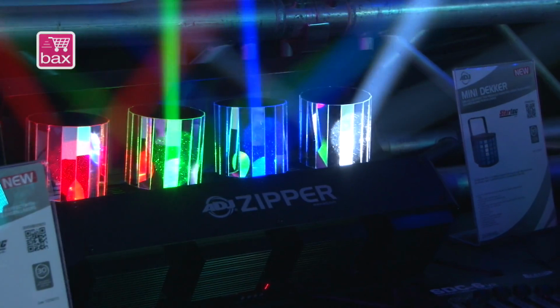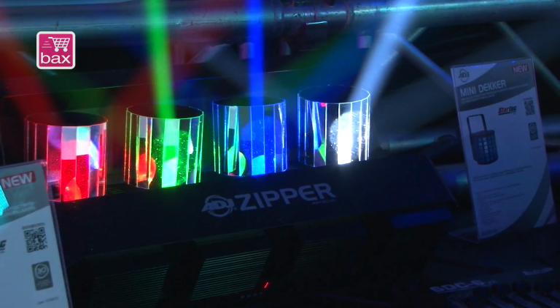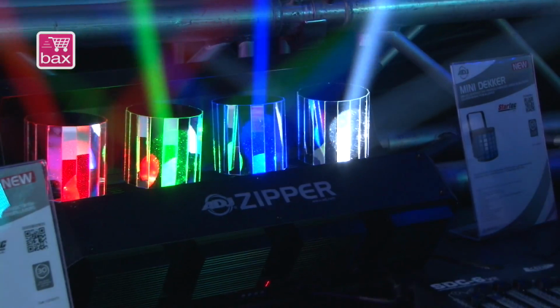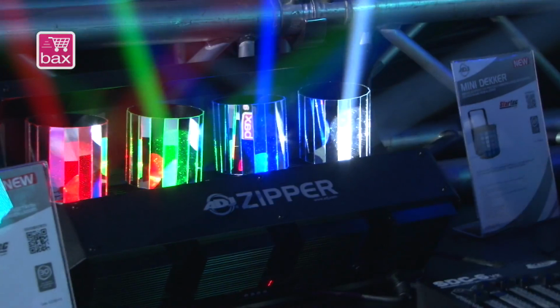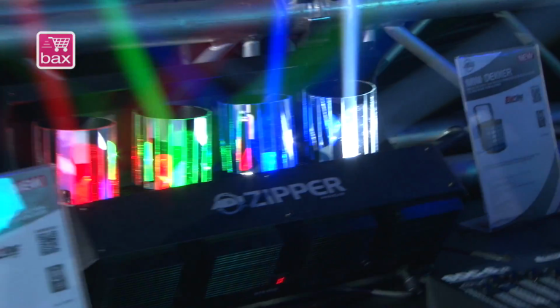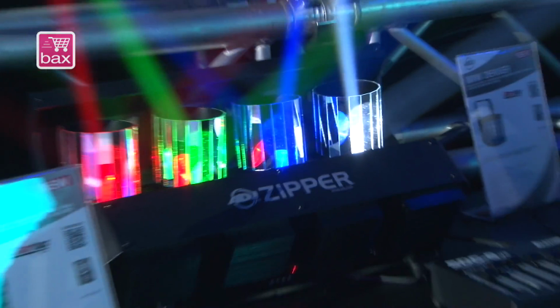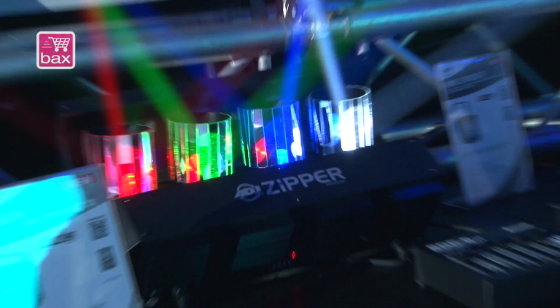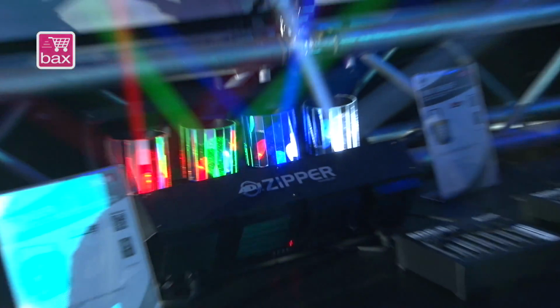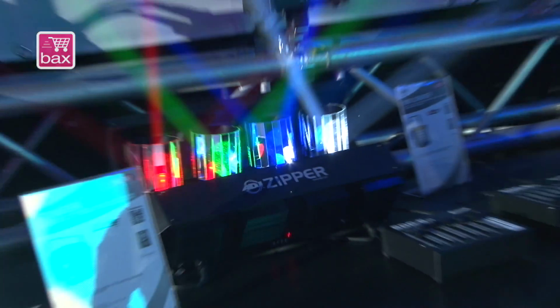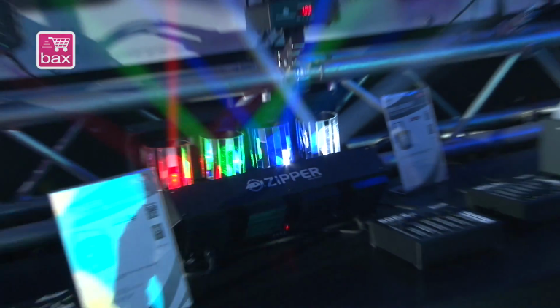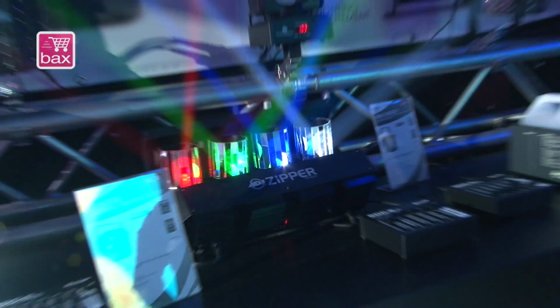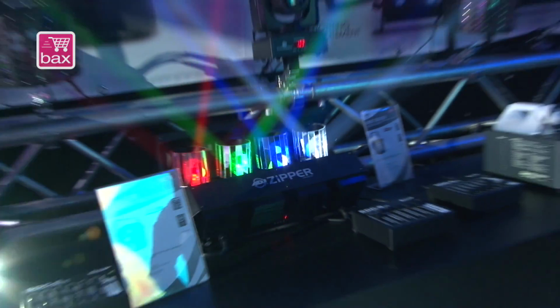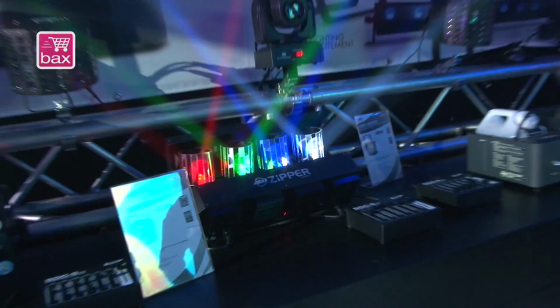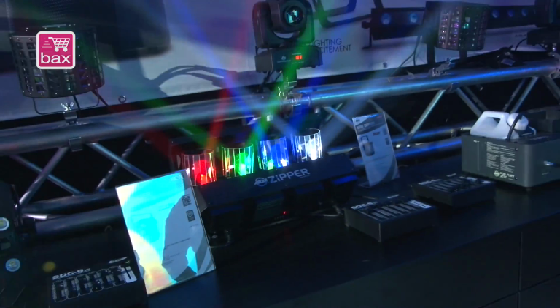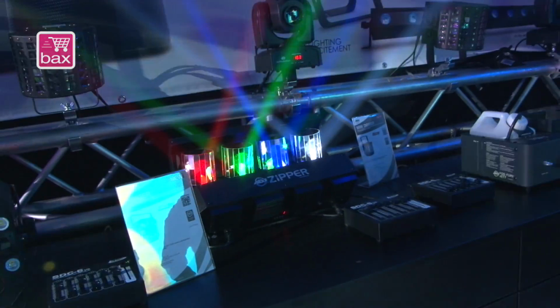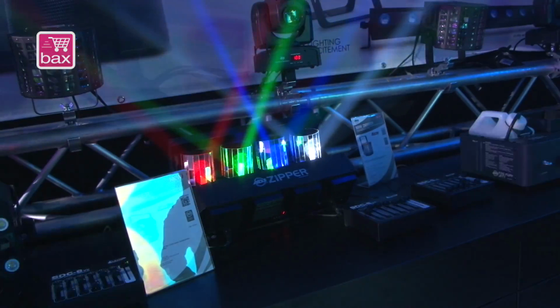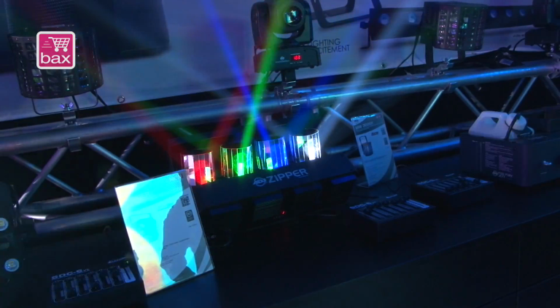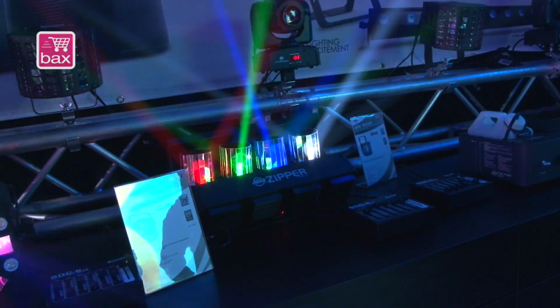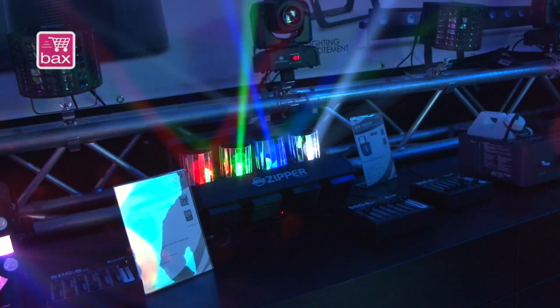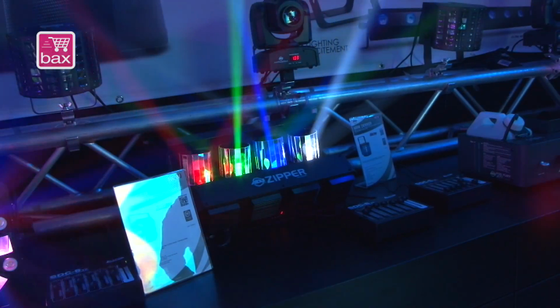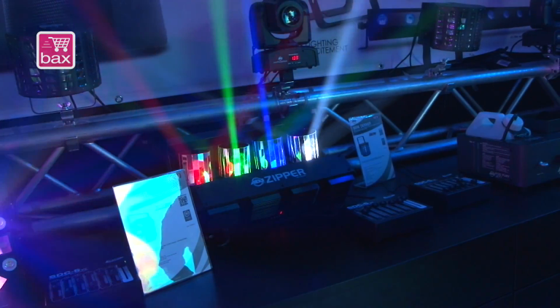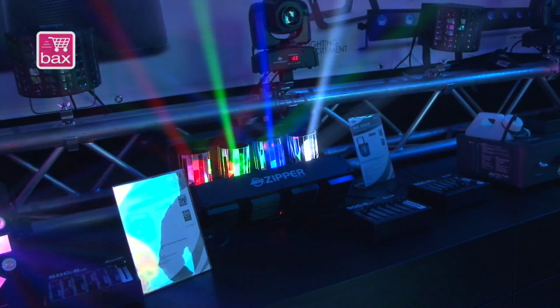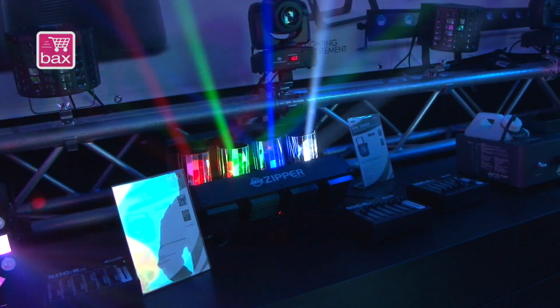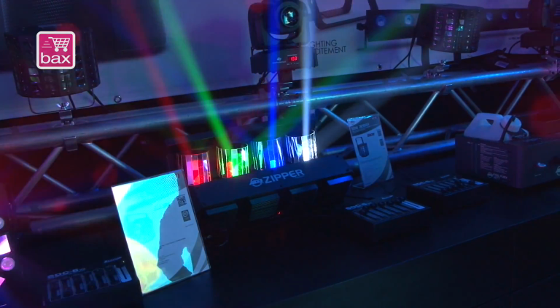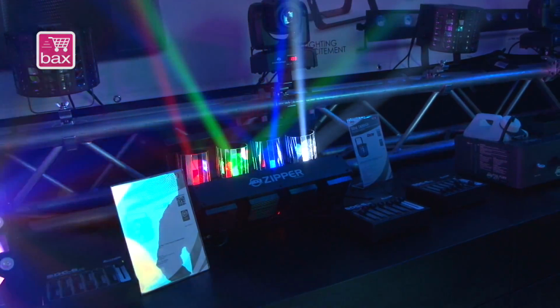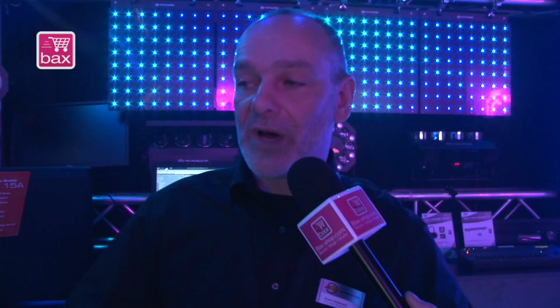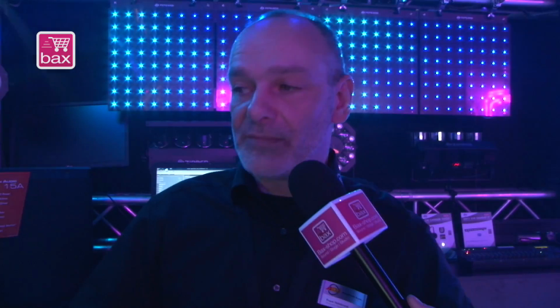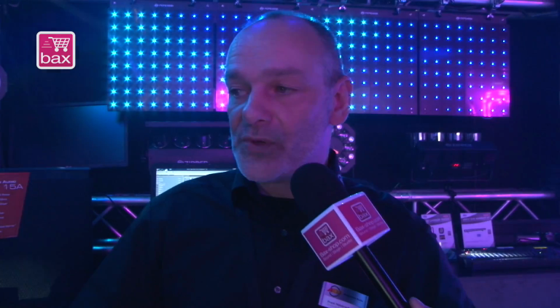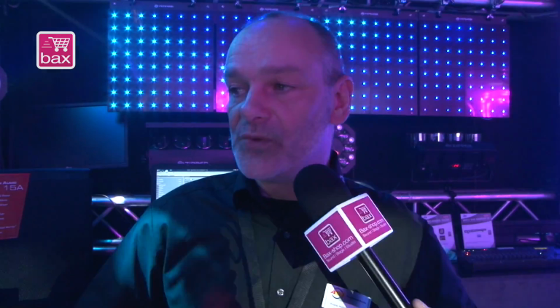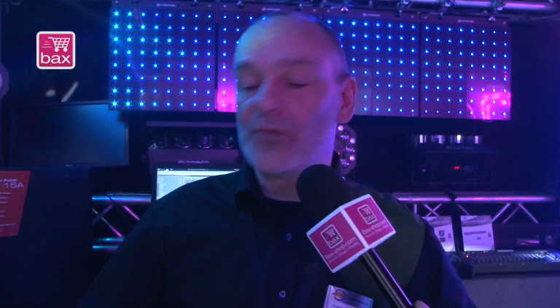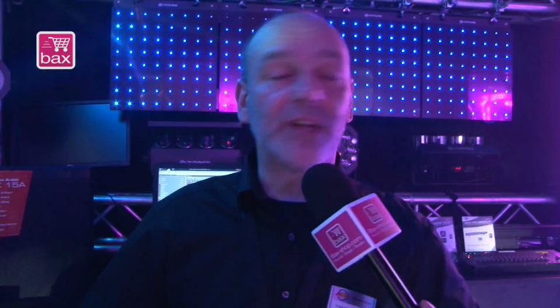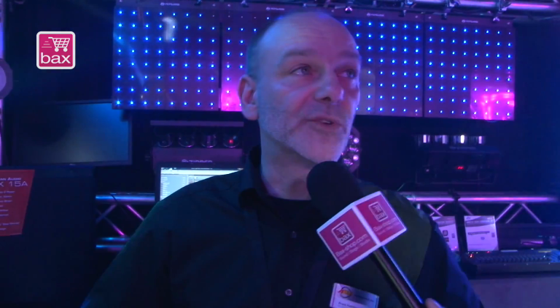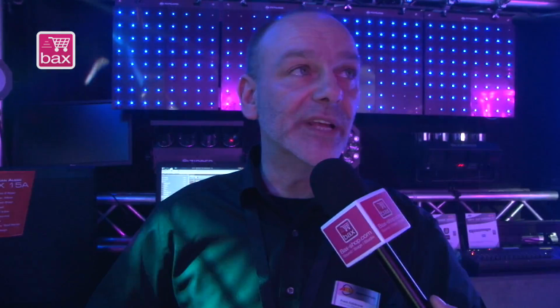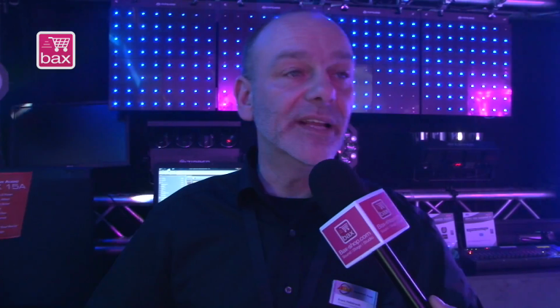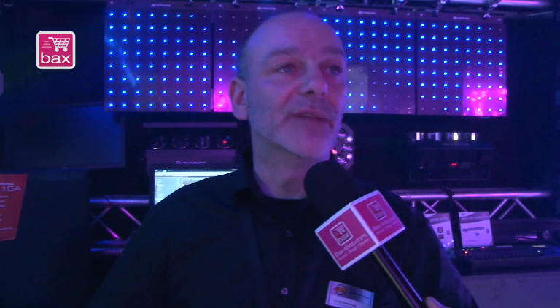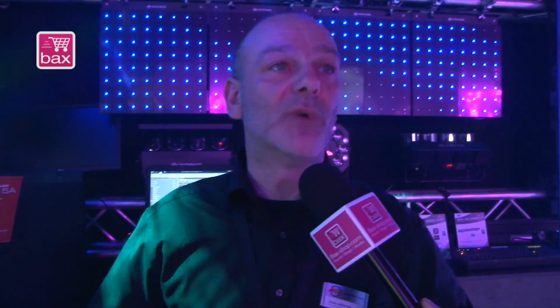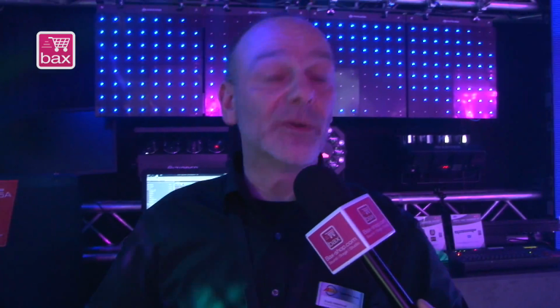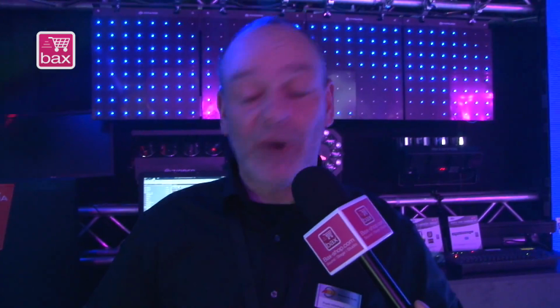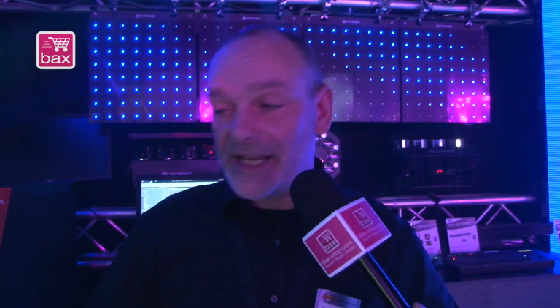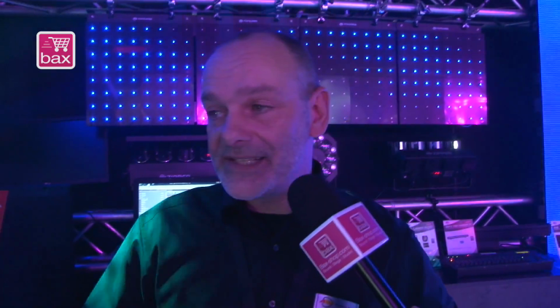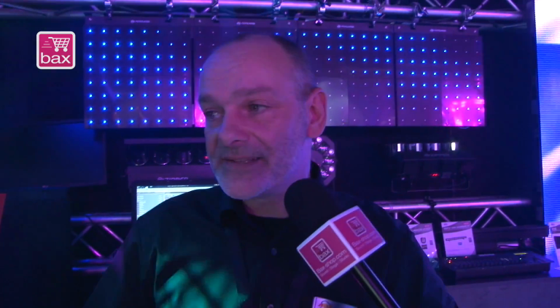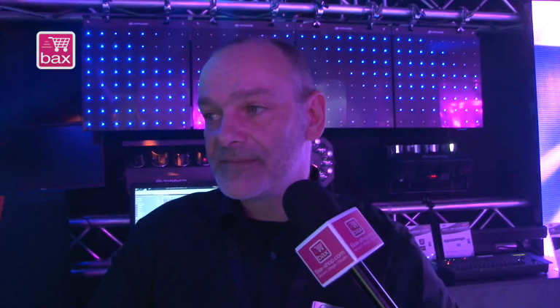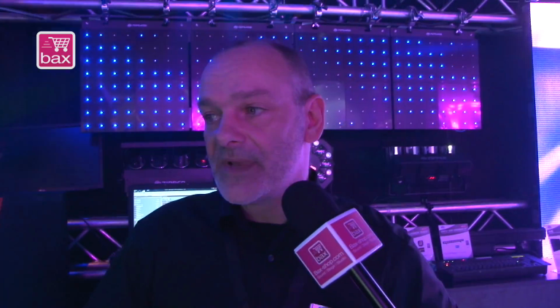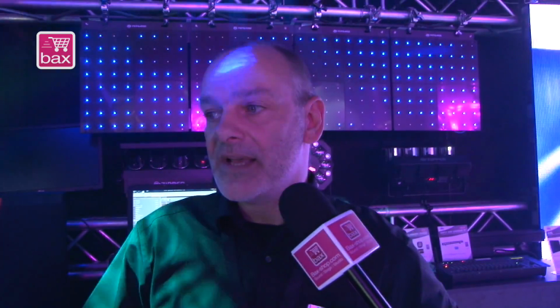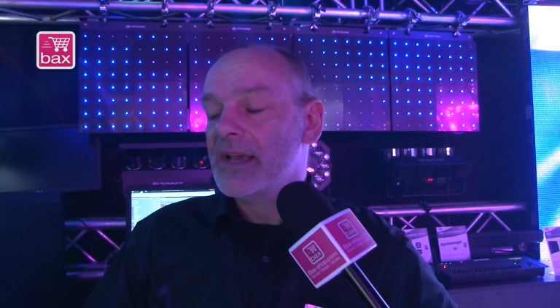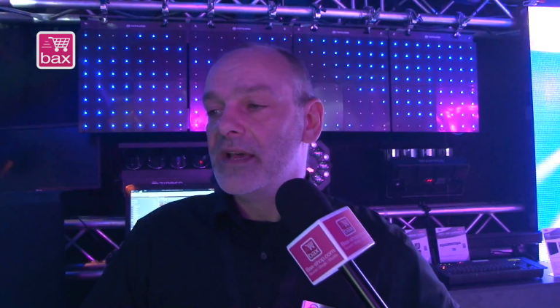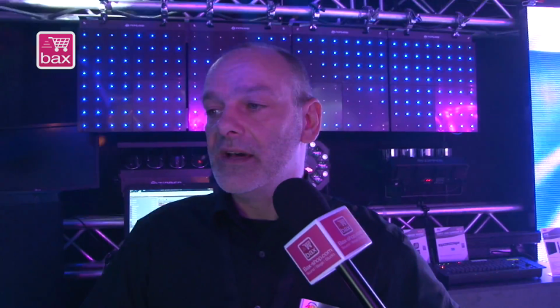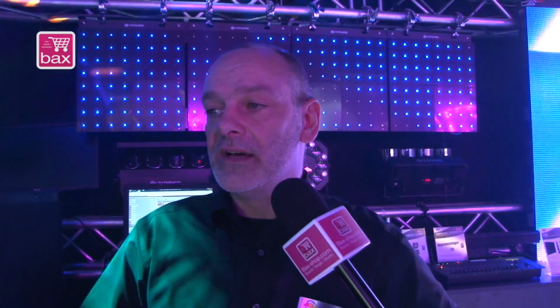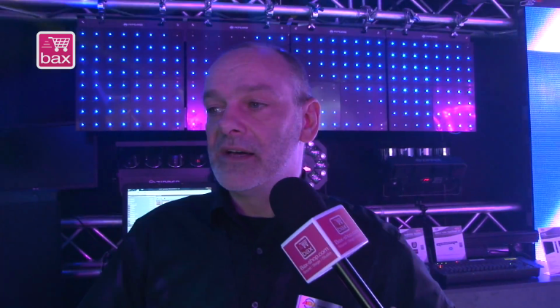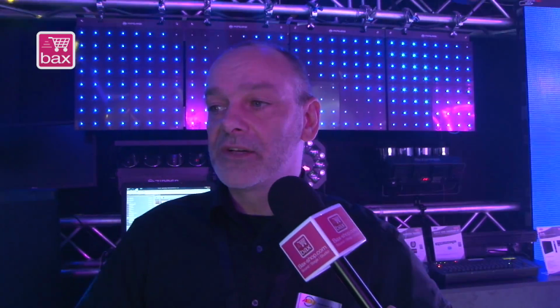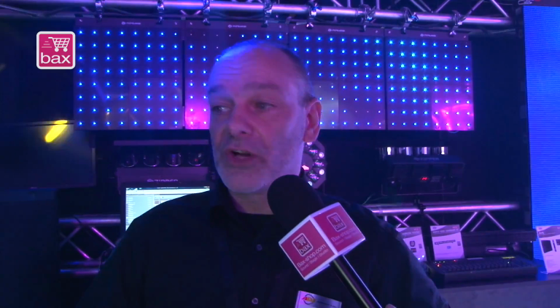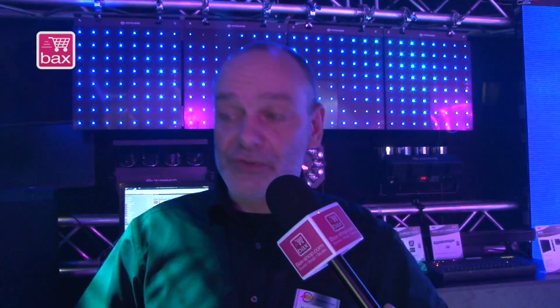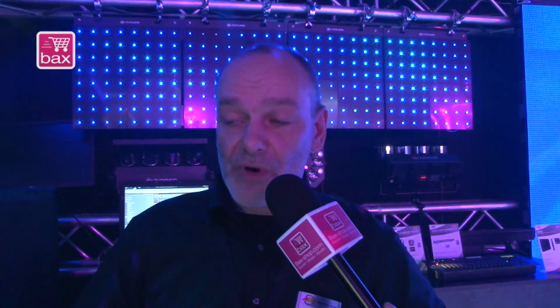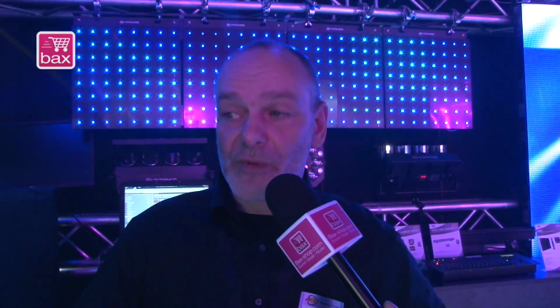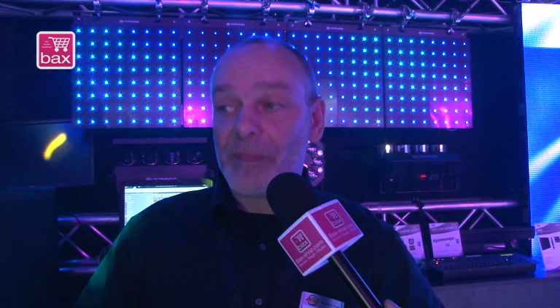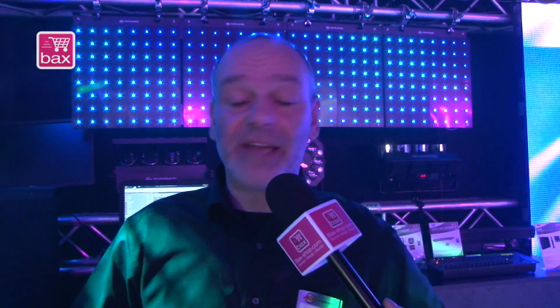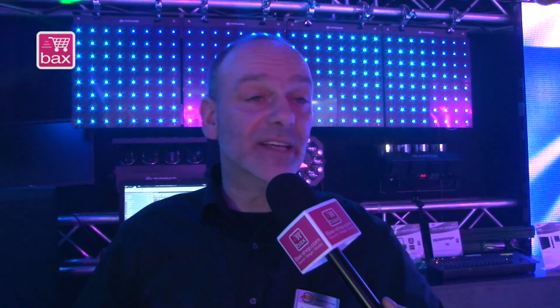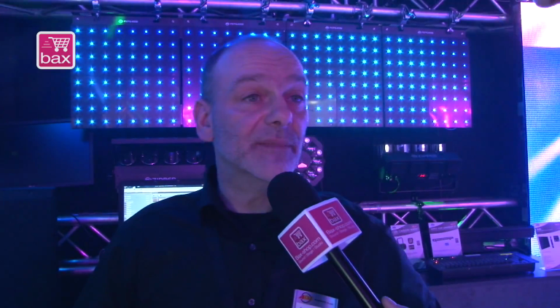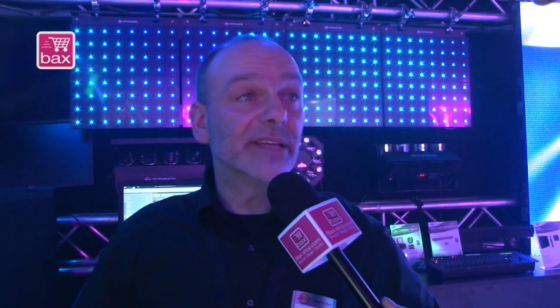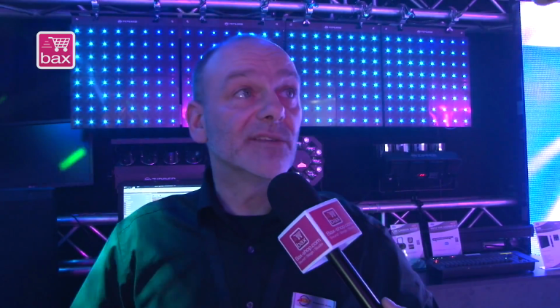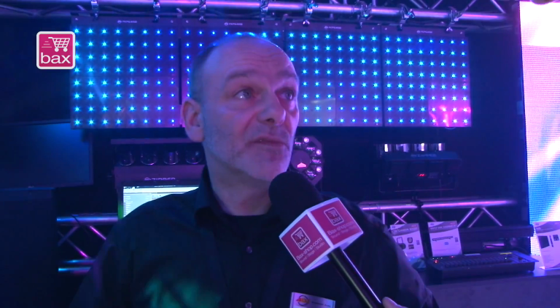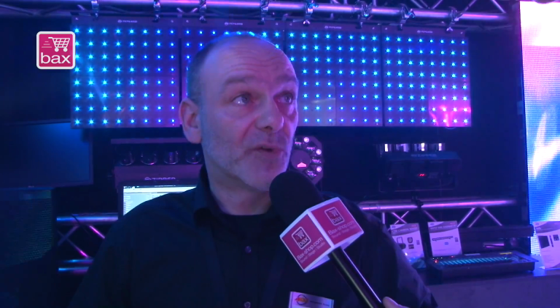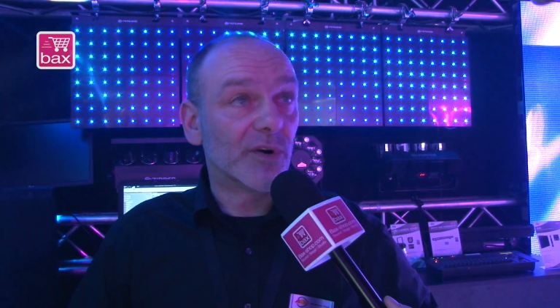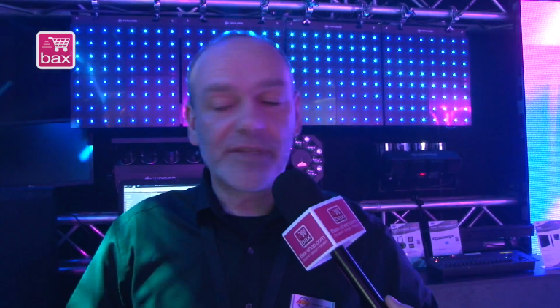It has four 8 watt LEDs: one red, one blue, one green, and one white, controlled by DMX of course.